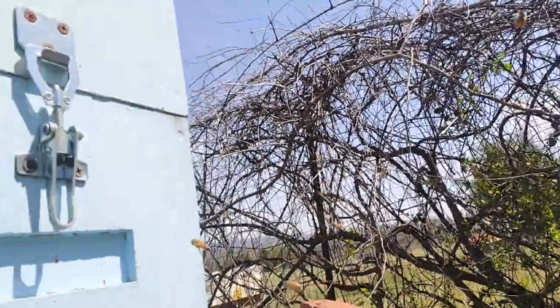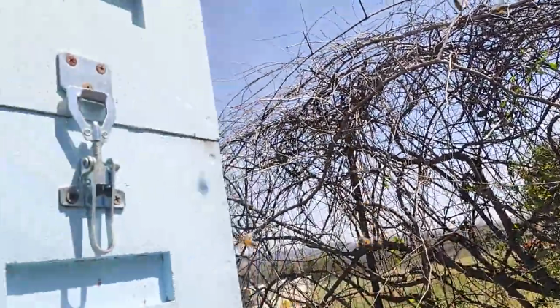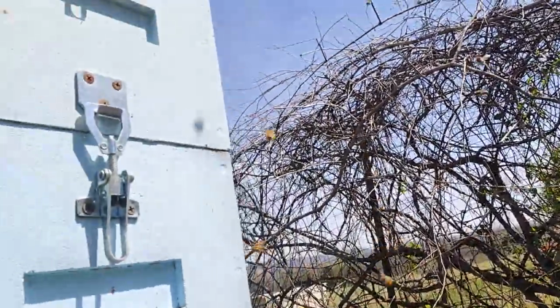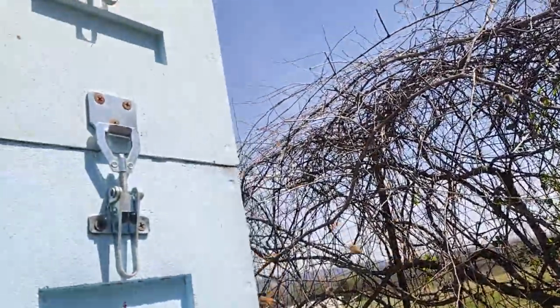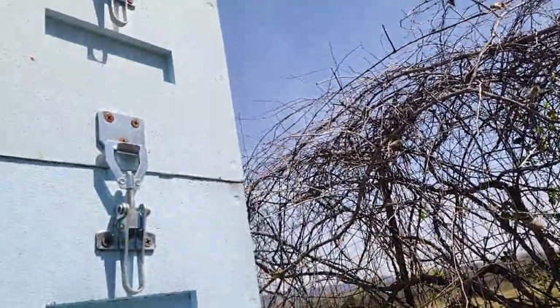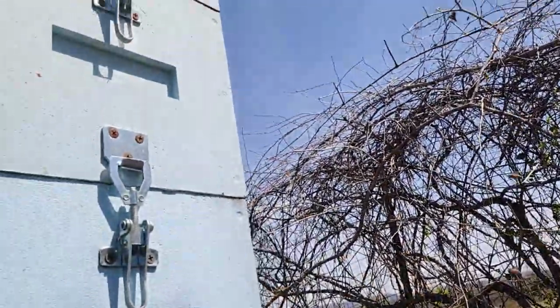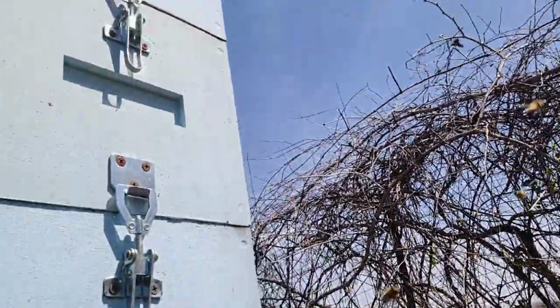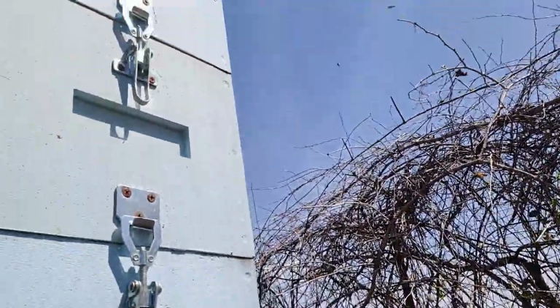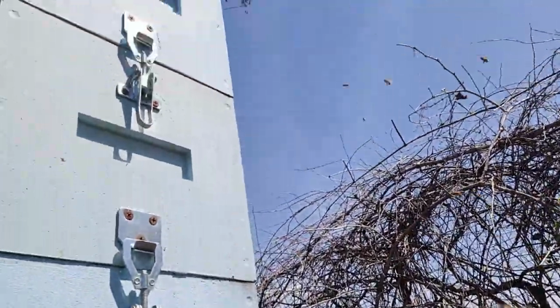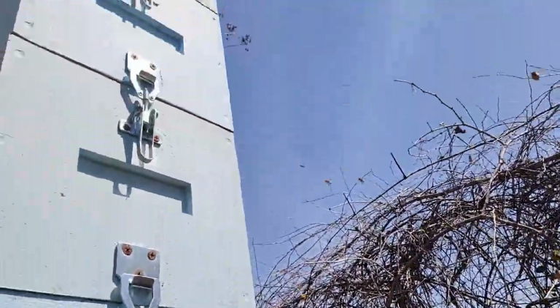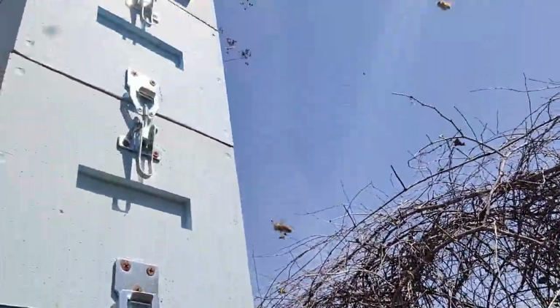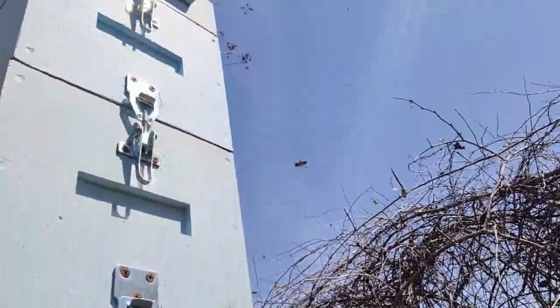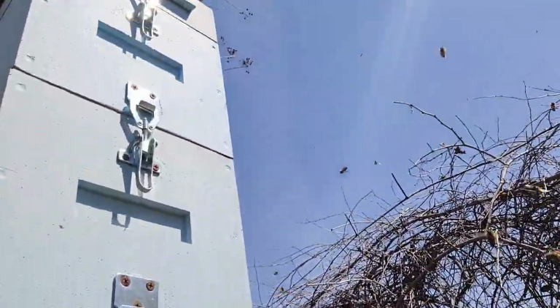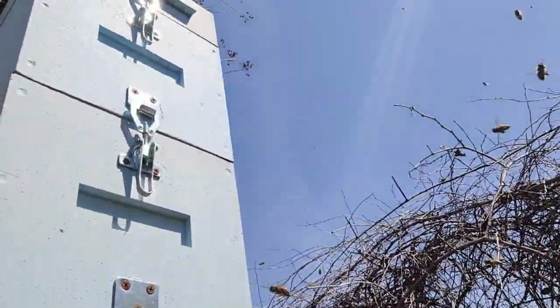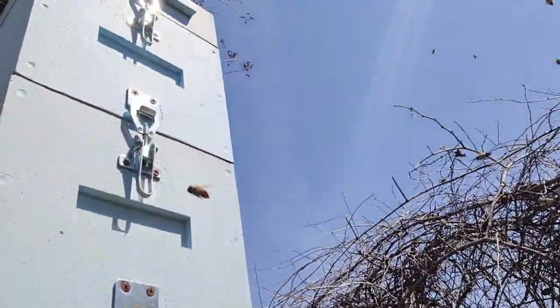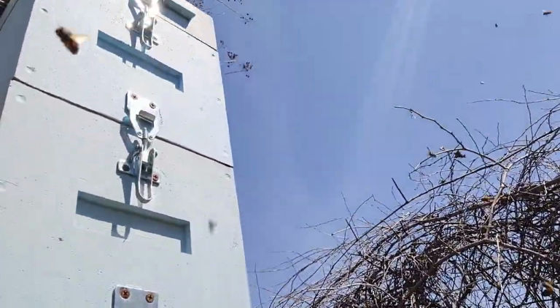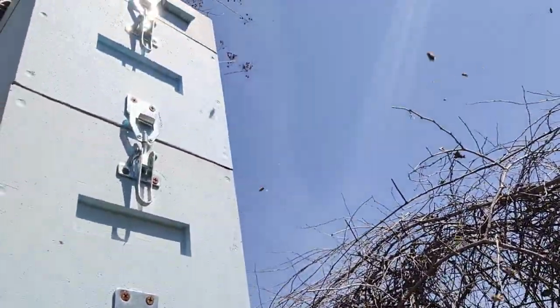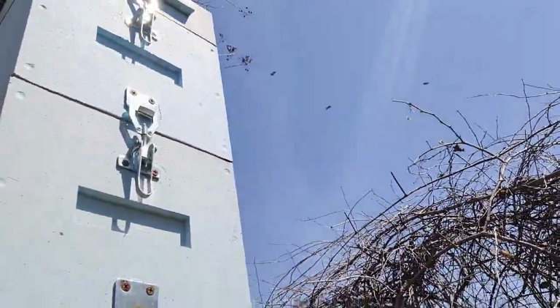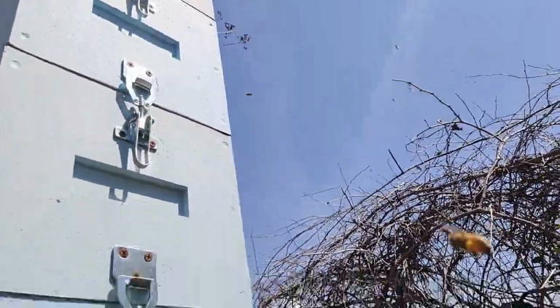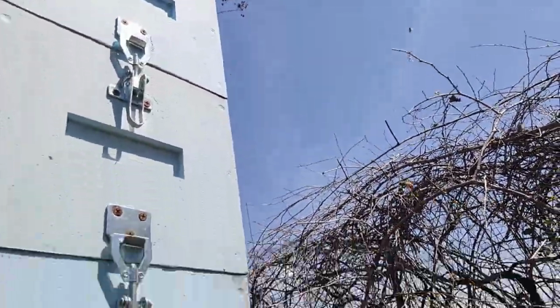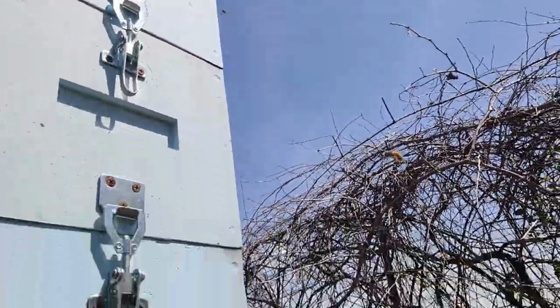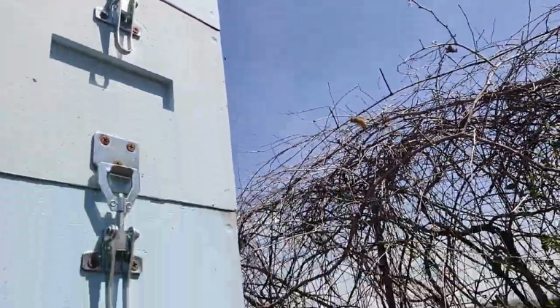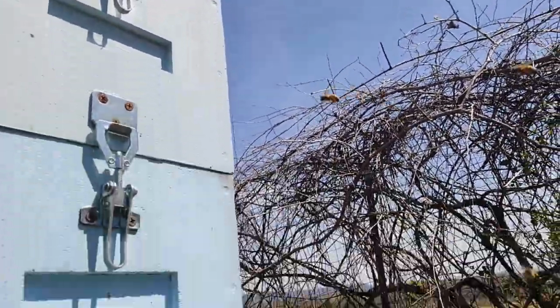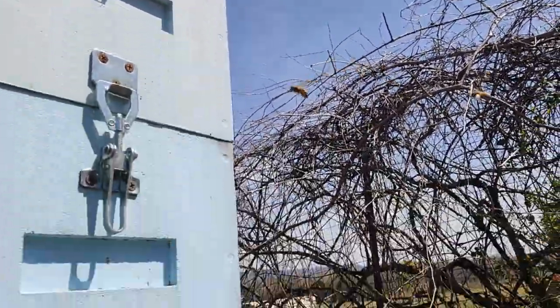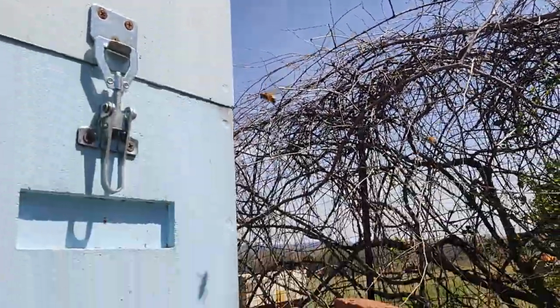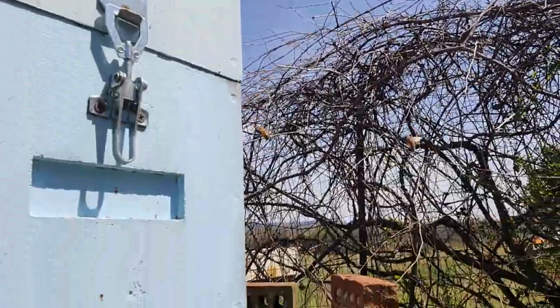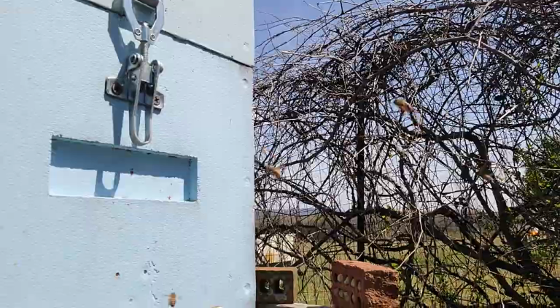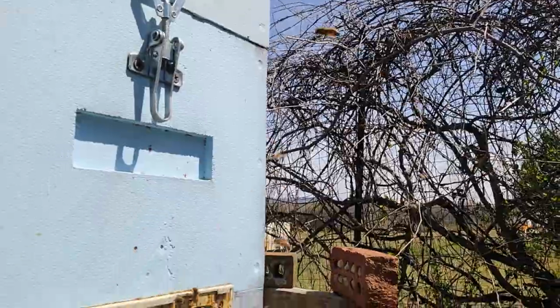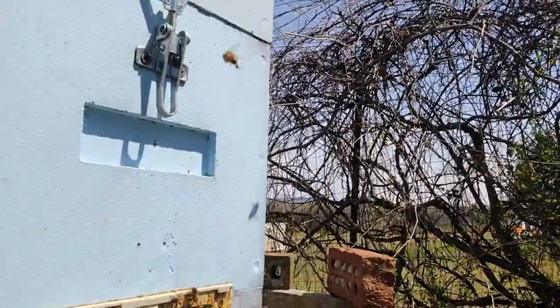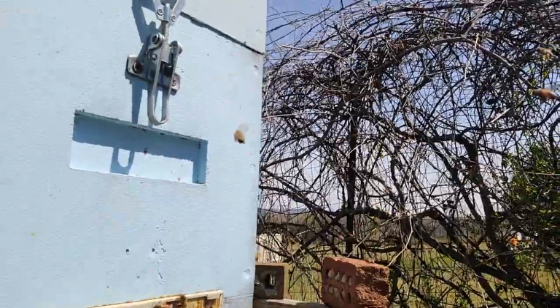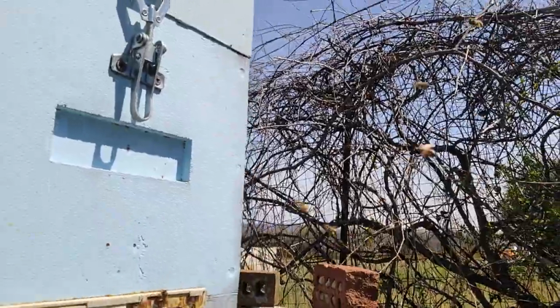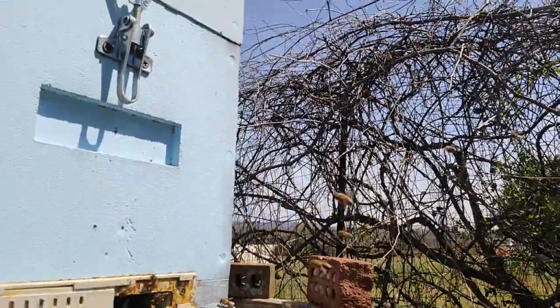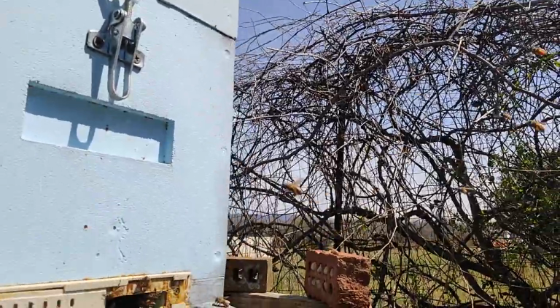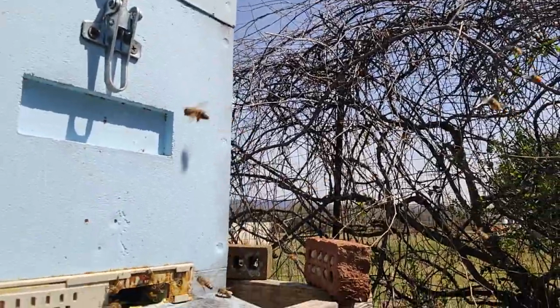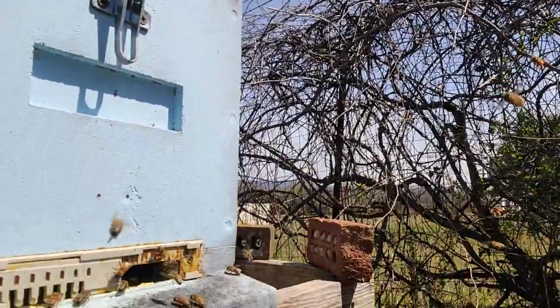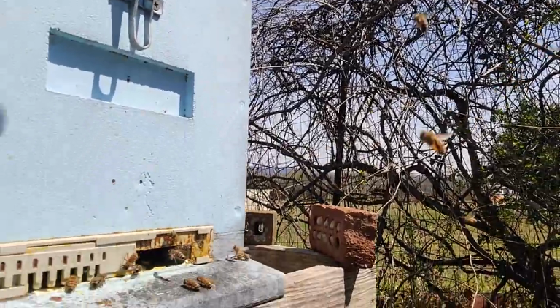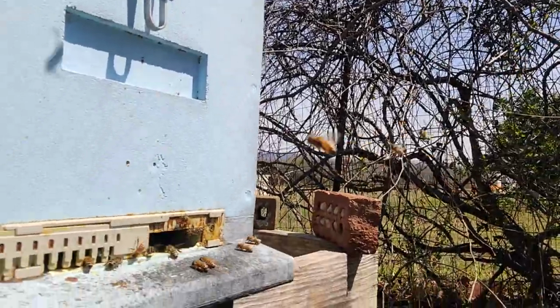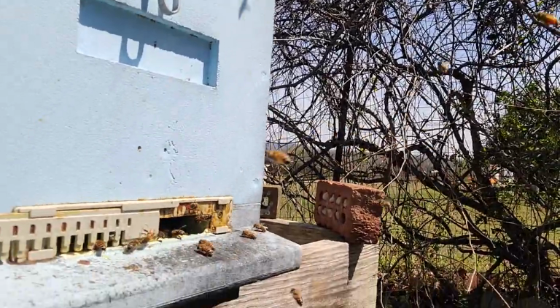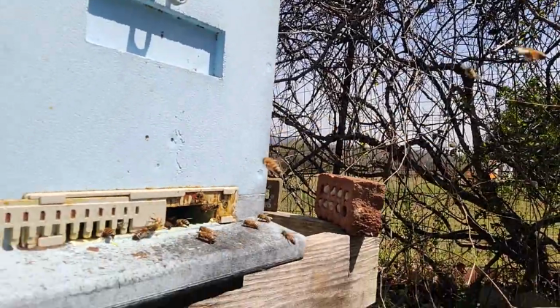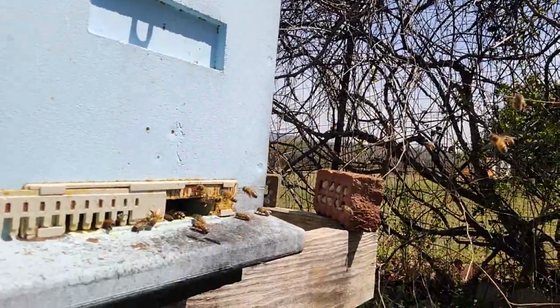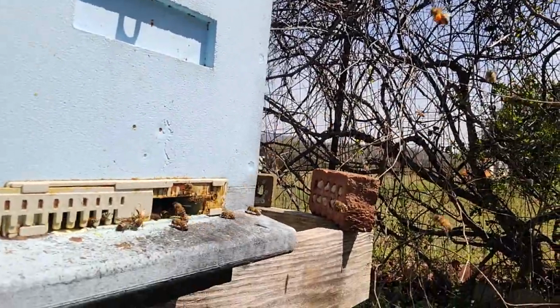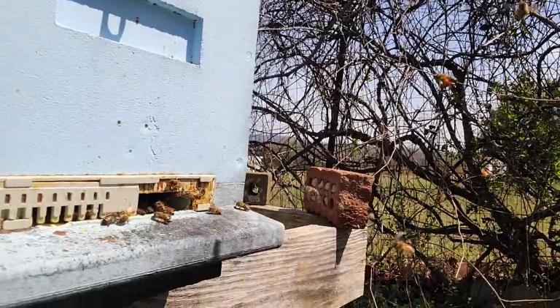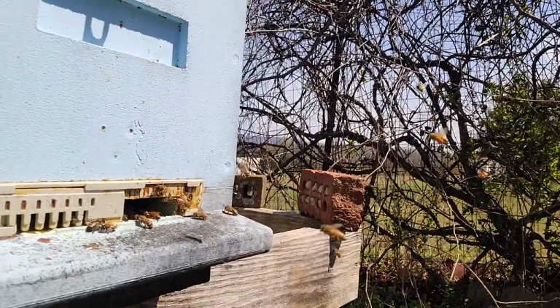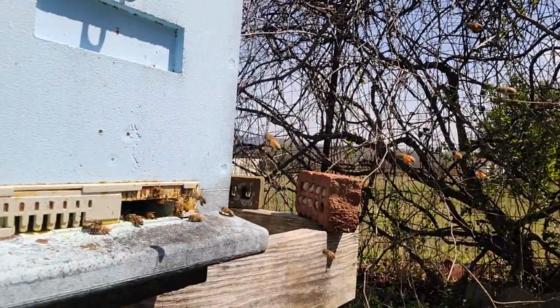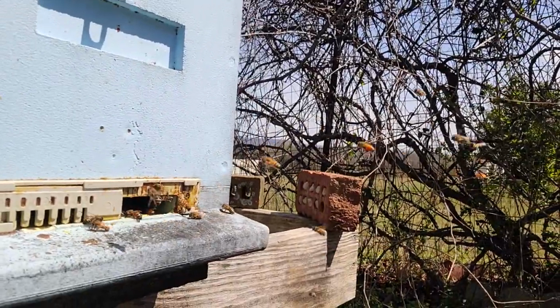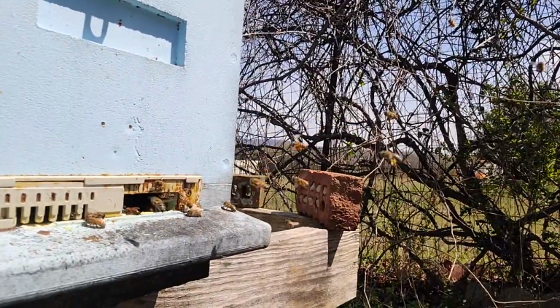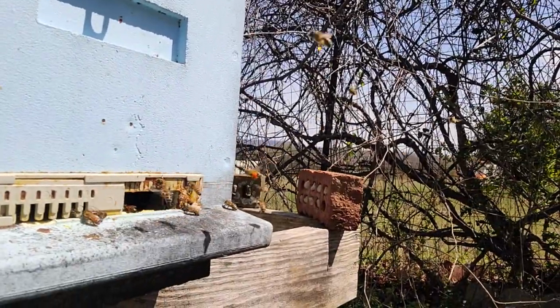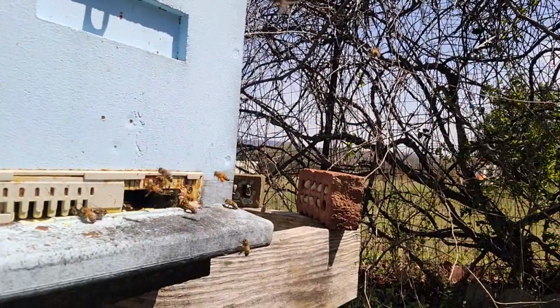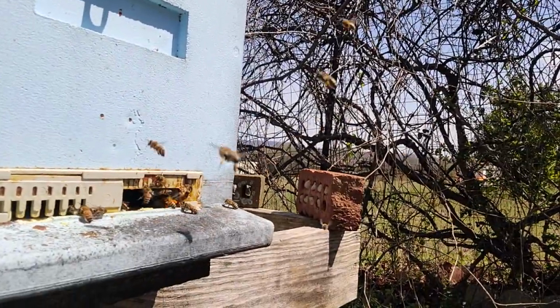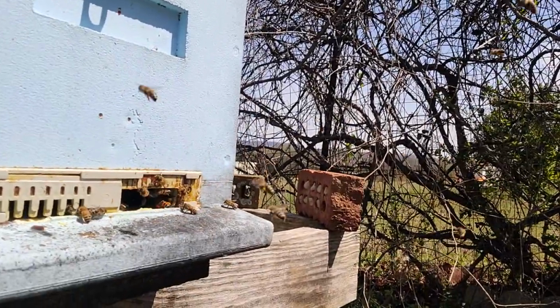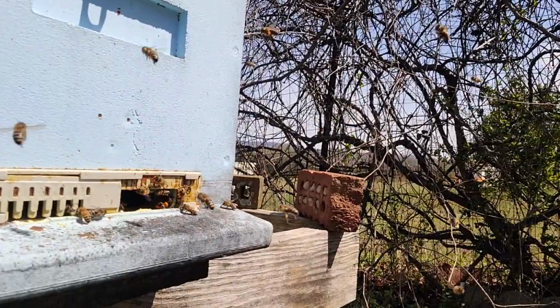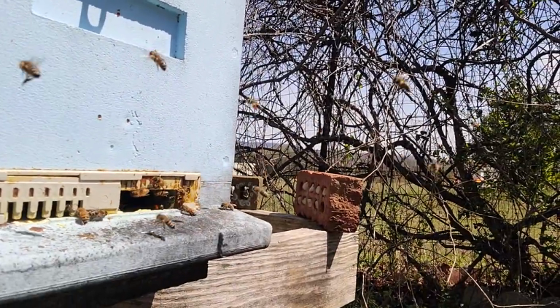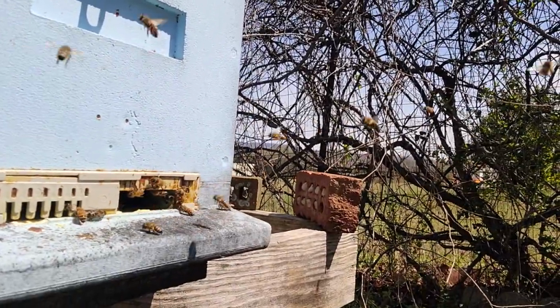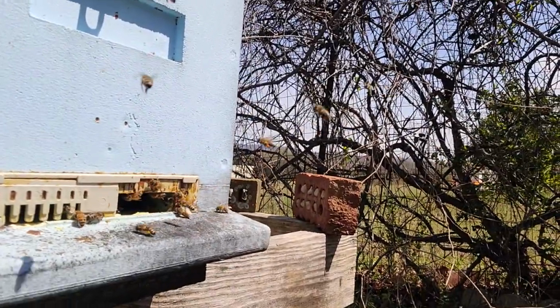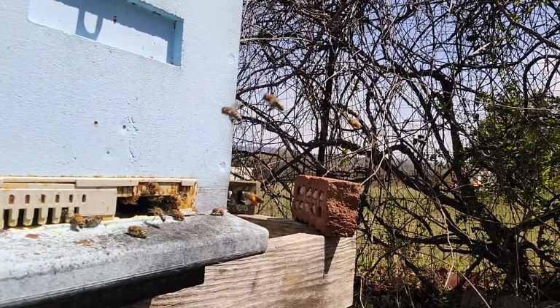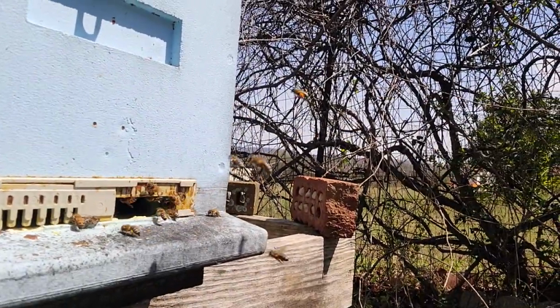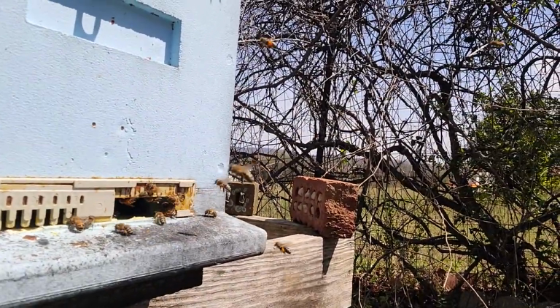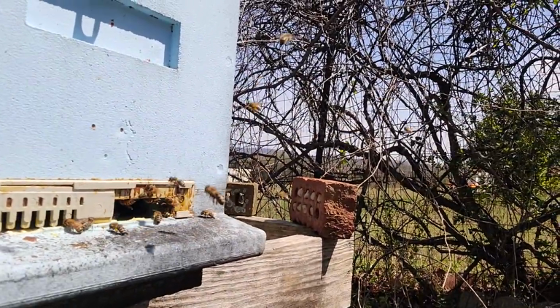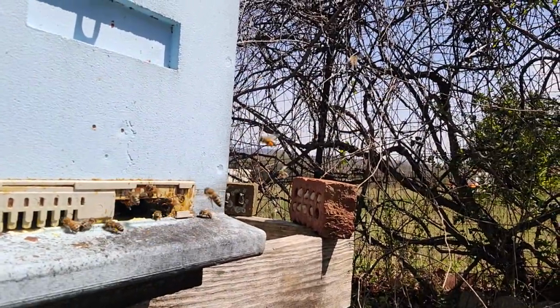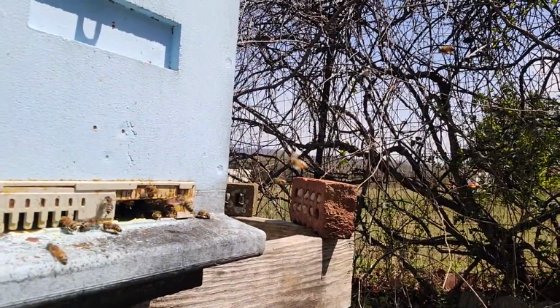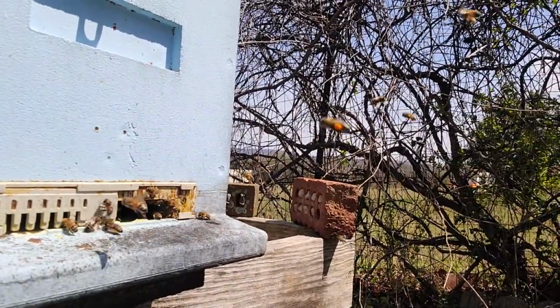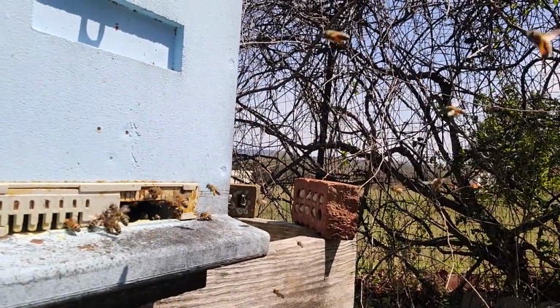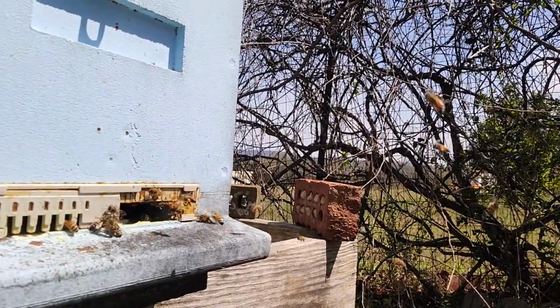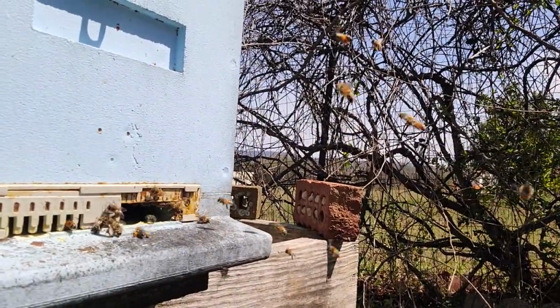This is a three-story colony — a six-frame deep Langstroth hive. It needs to be split.